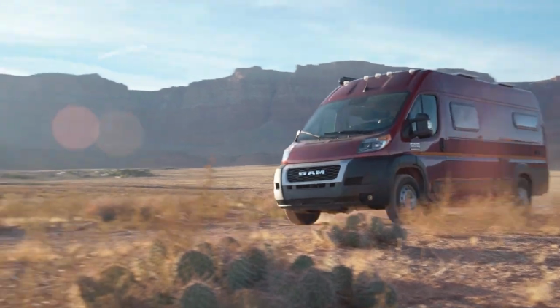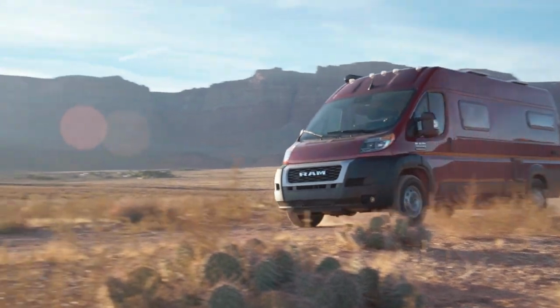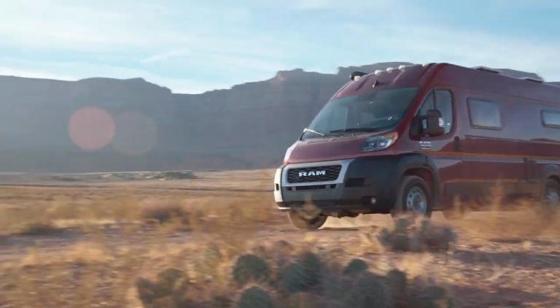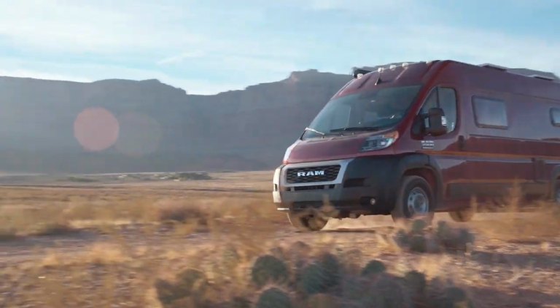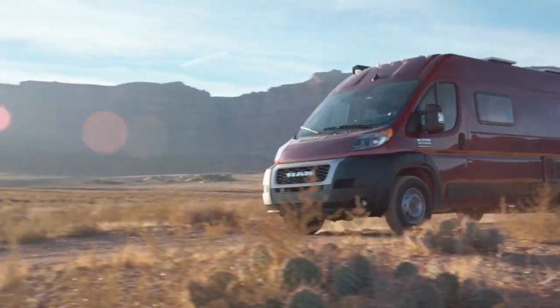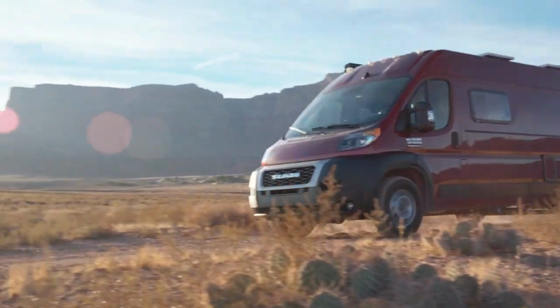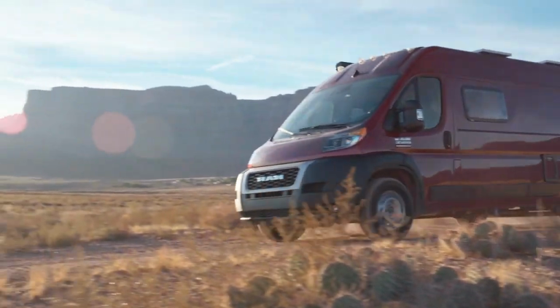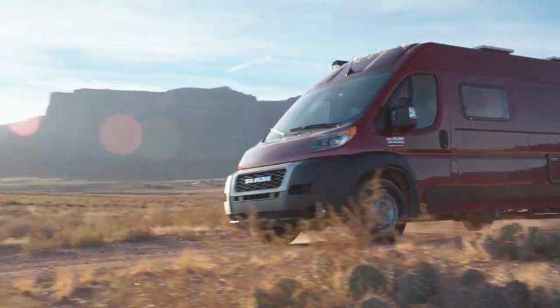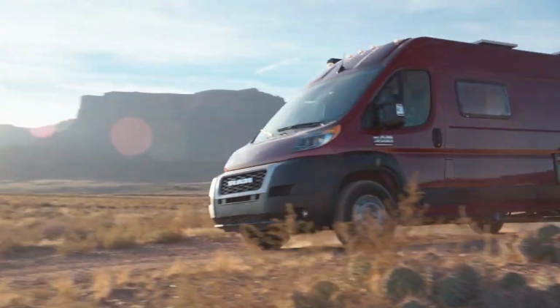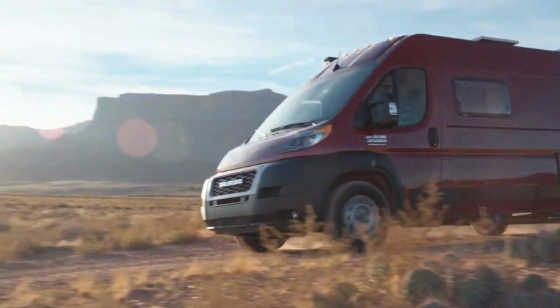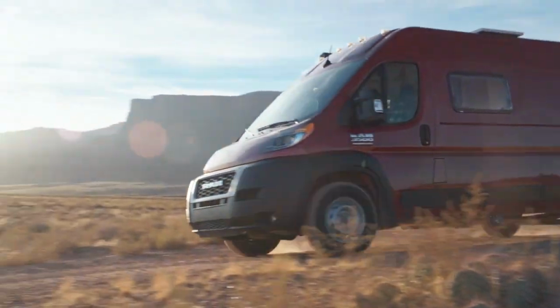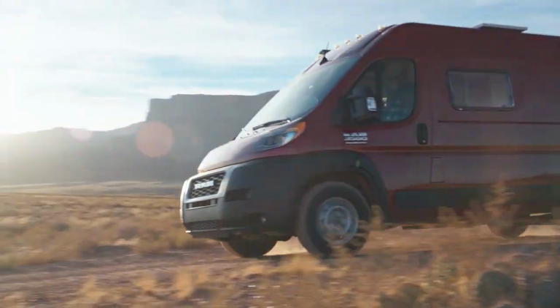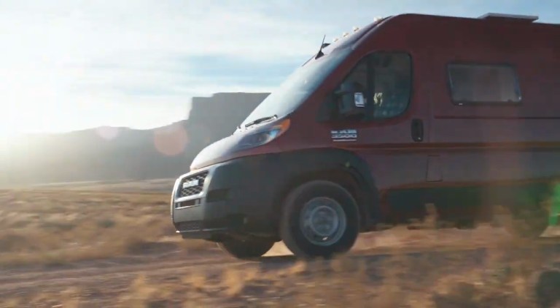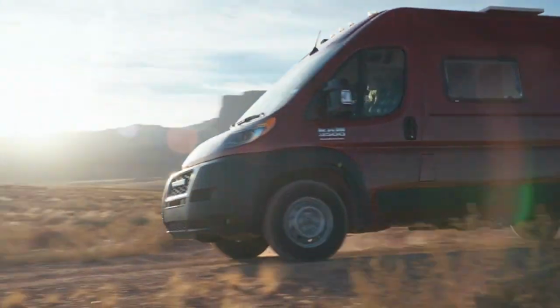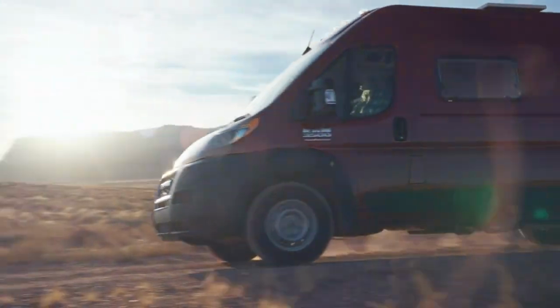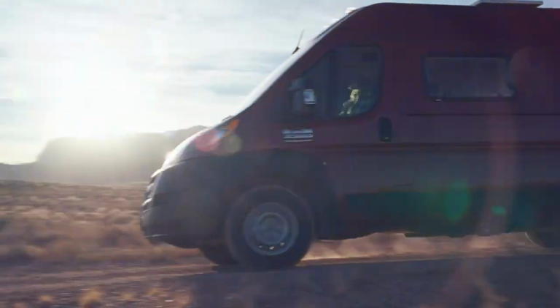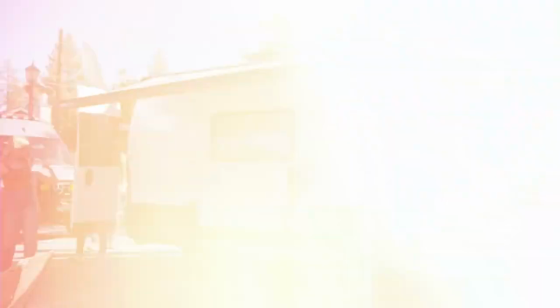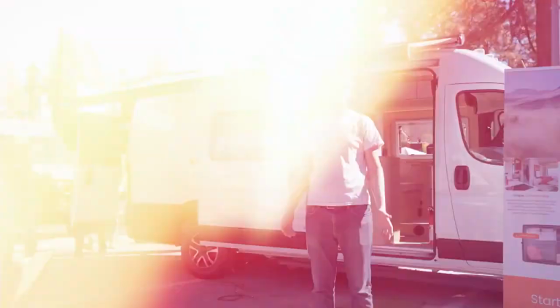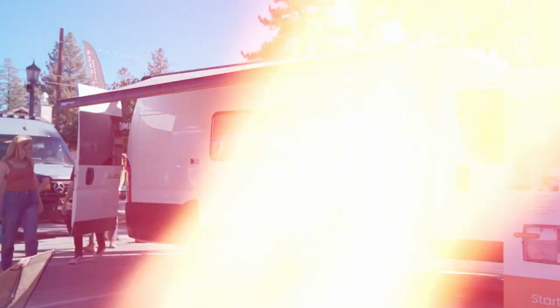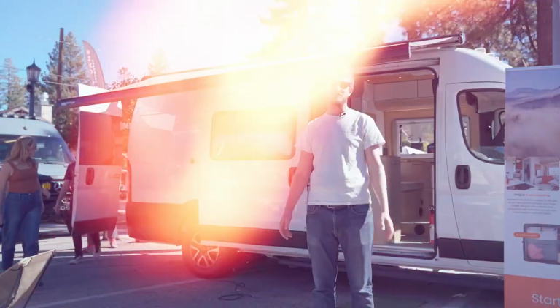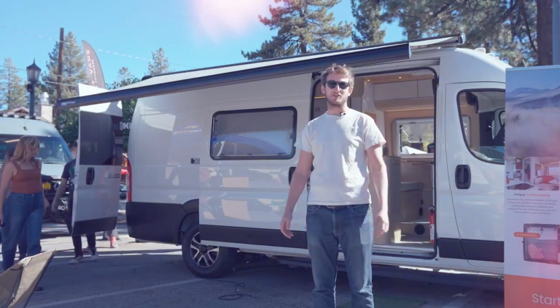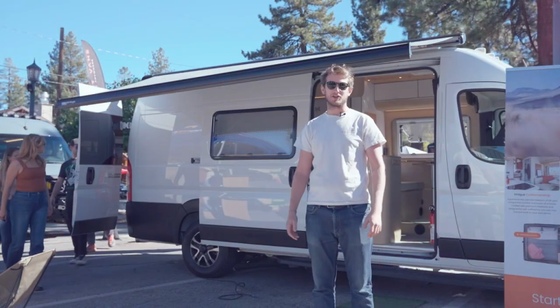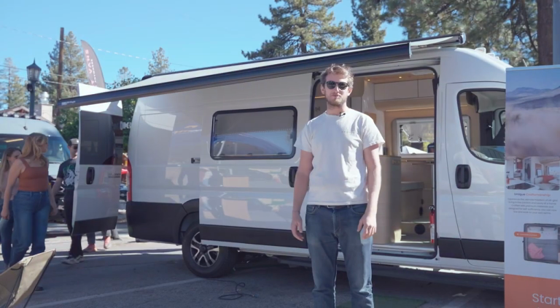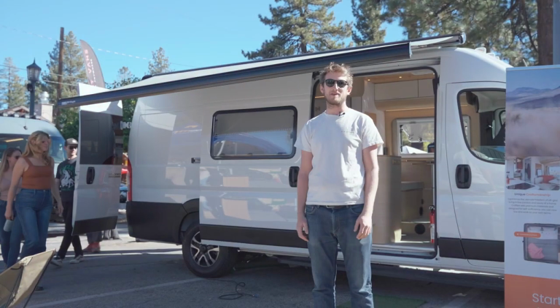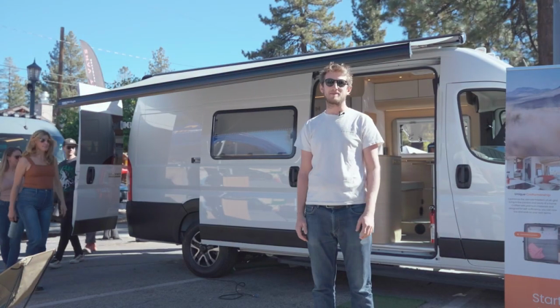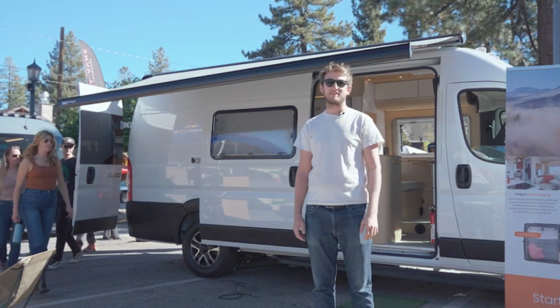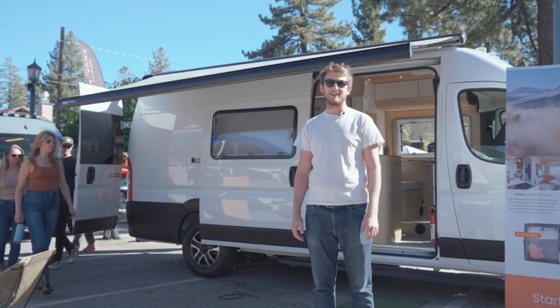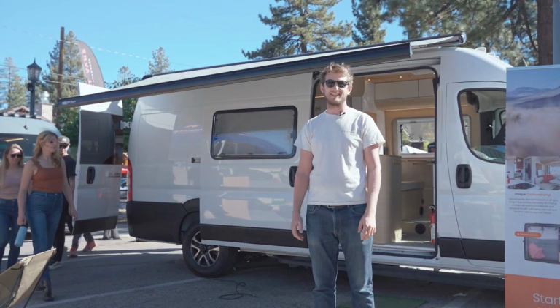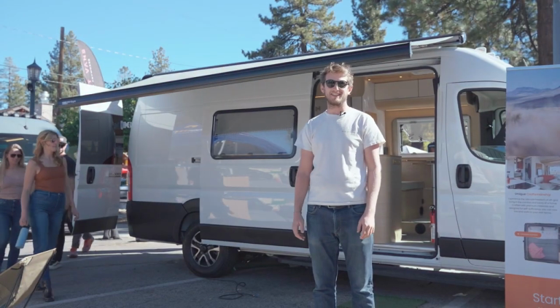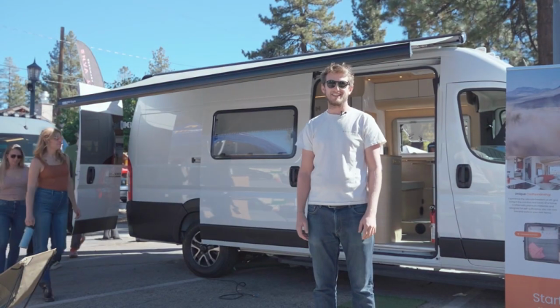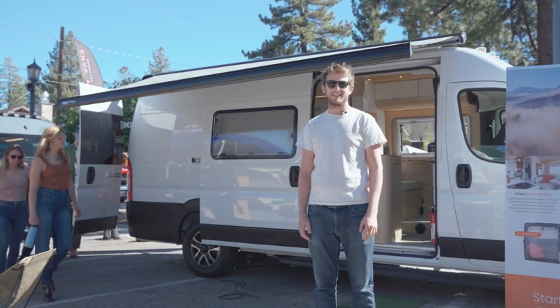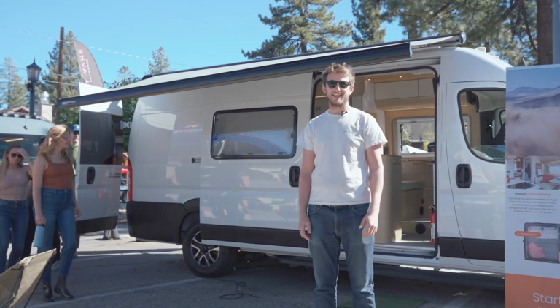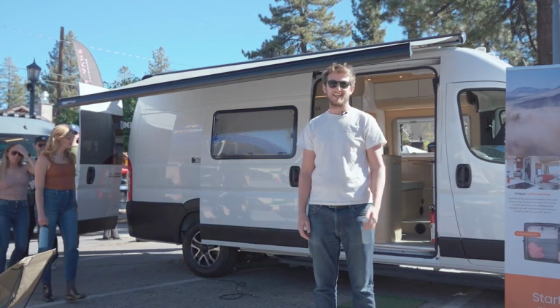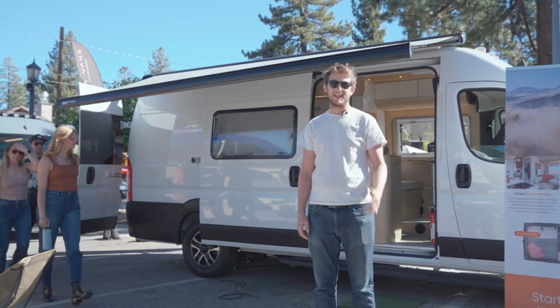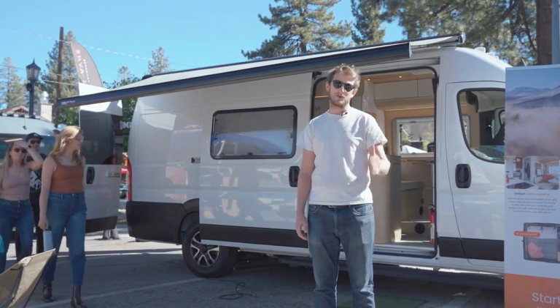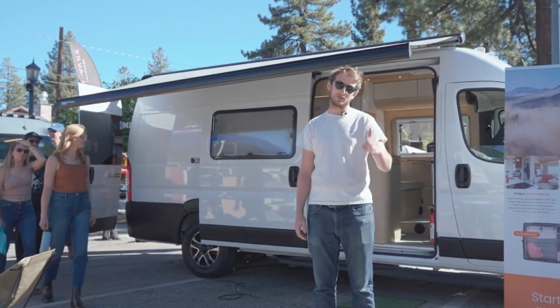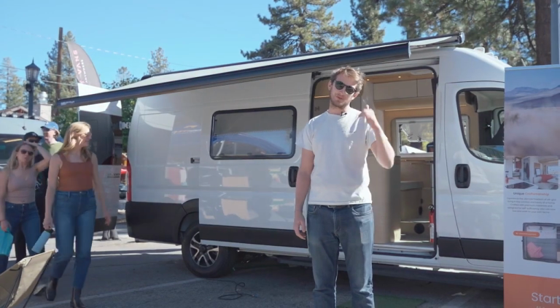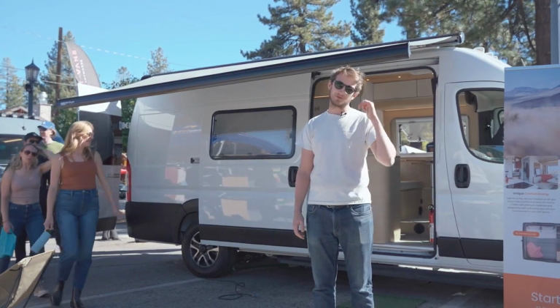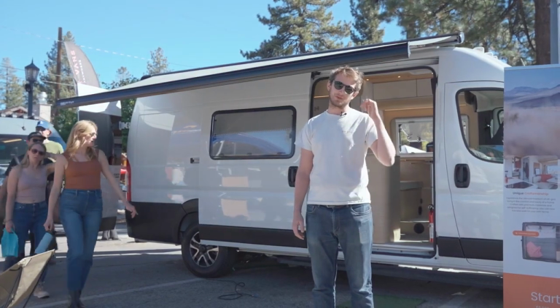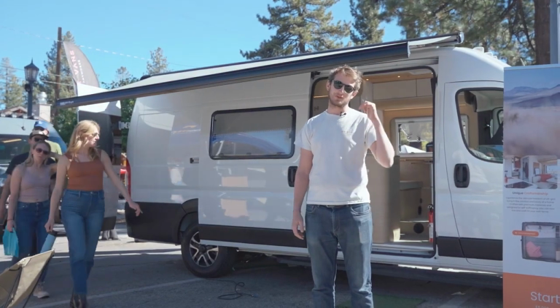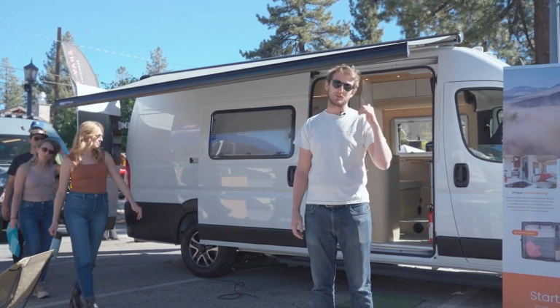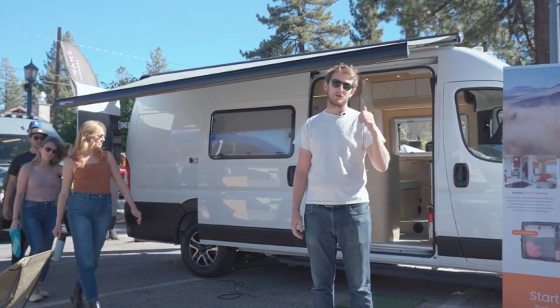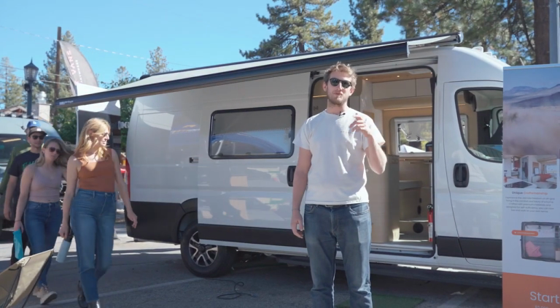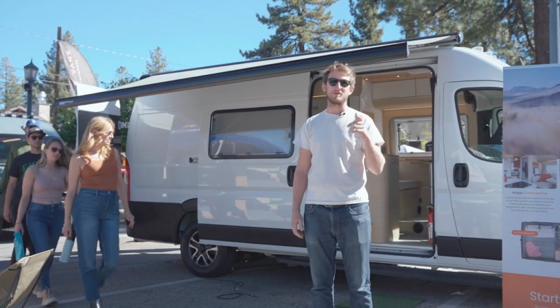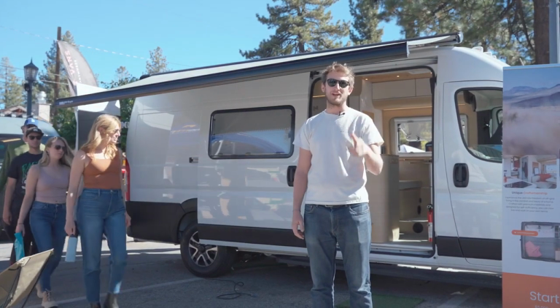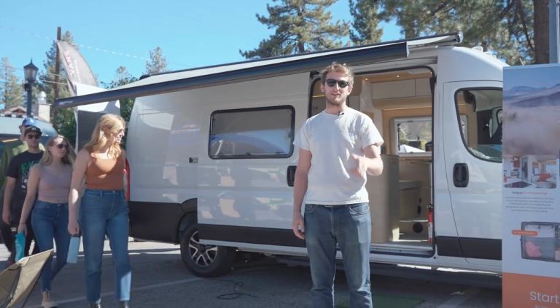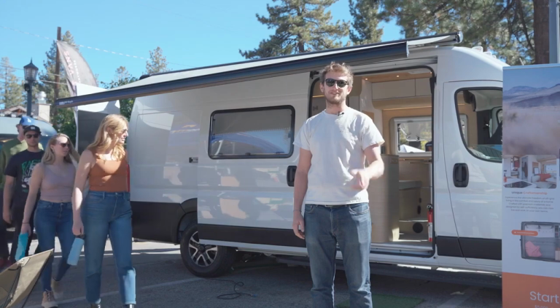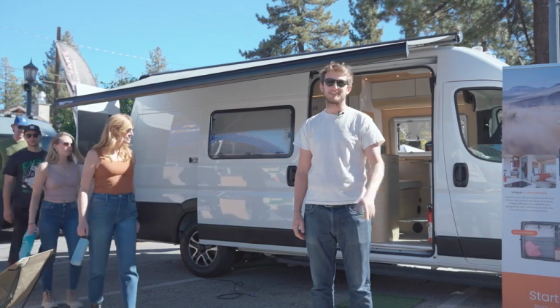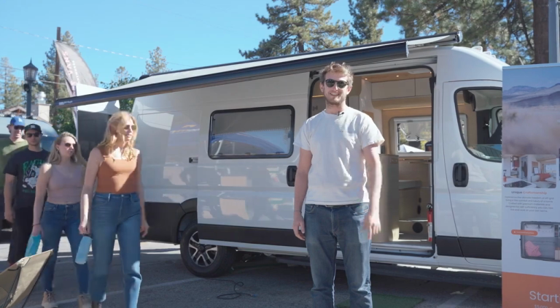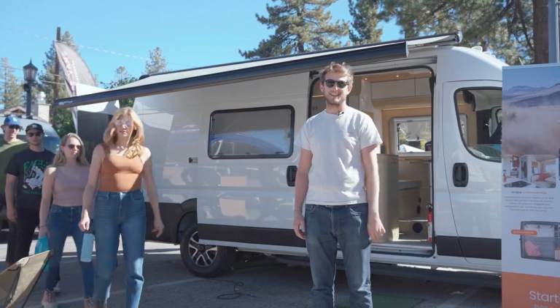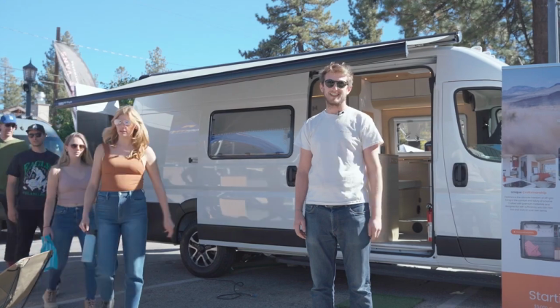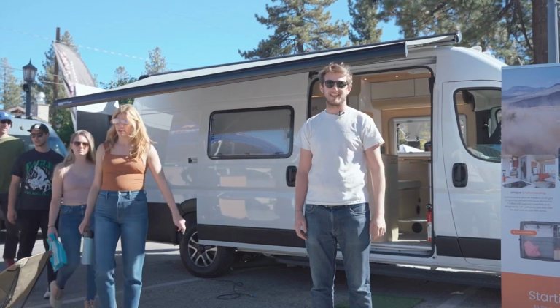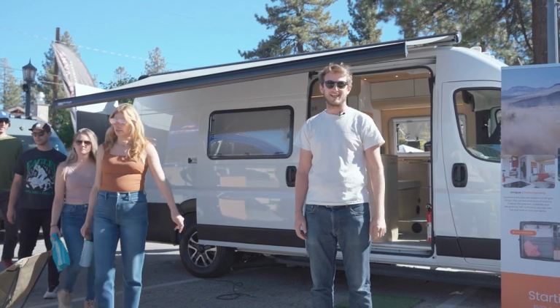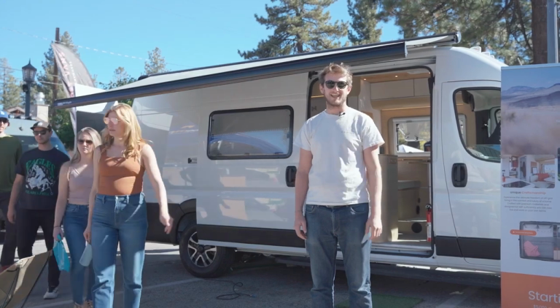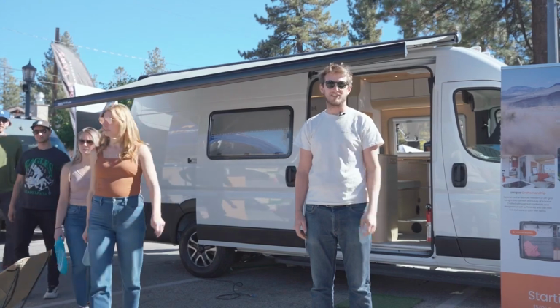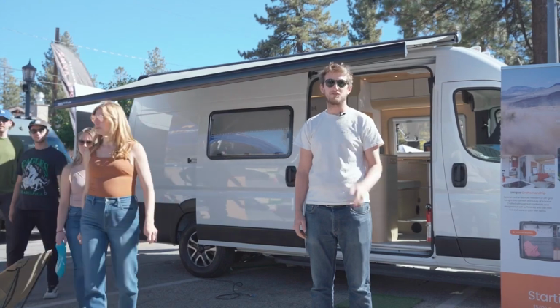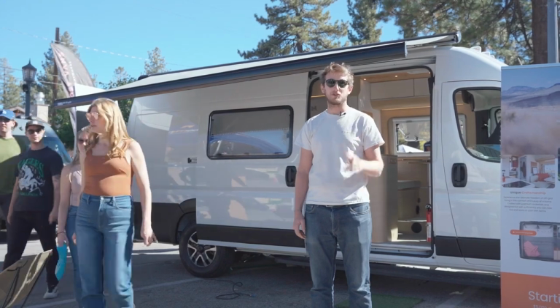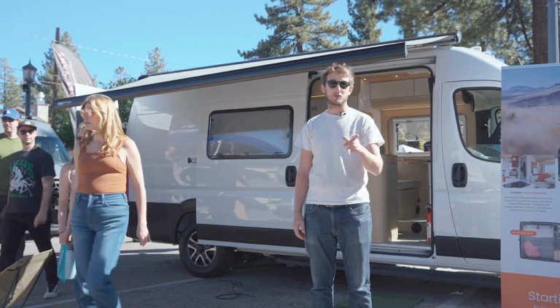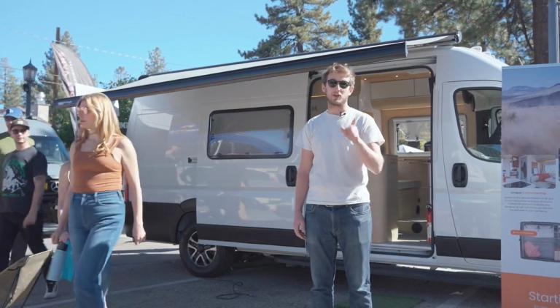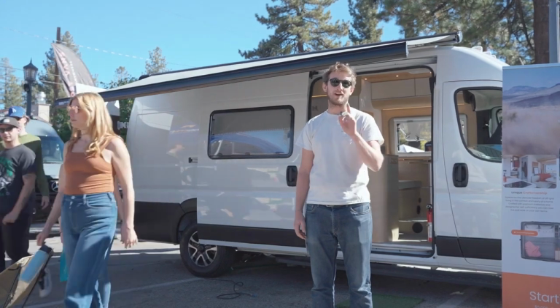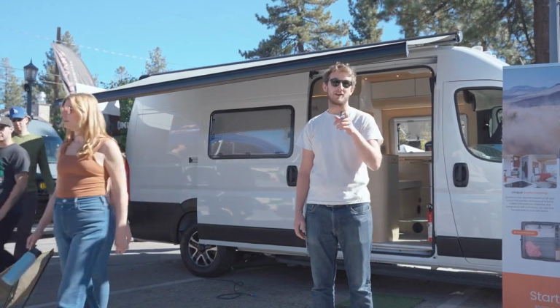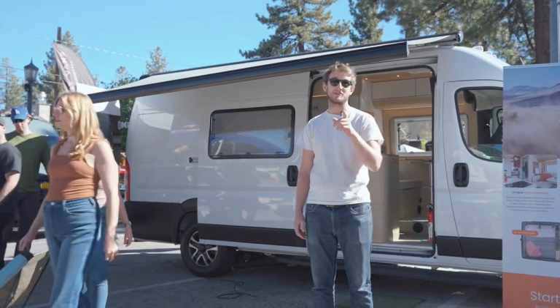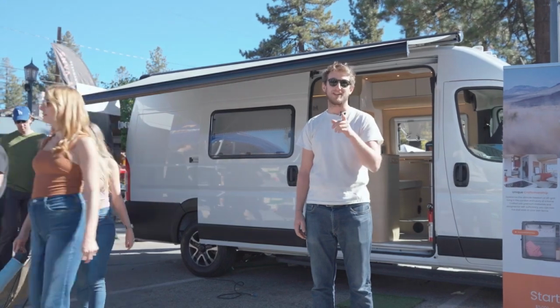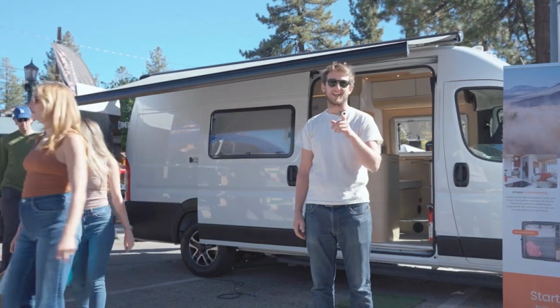Hey guys, my name is Paul. I'm the co-founder of Be My Van and I want to introduce you to our B-loft, the future of housing.